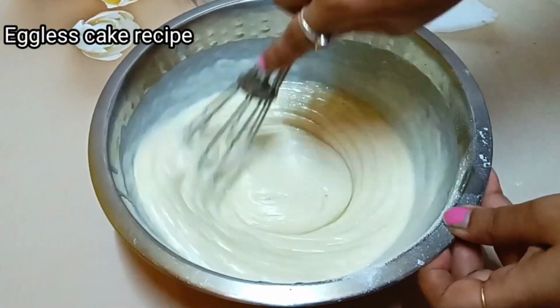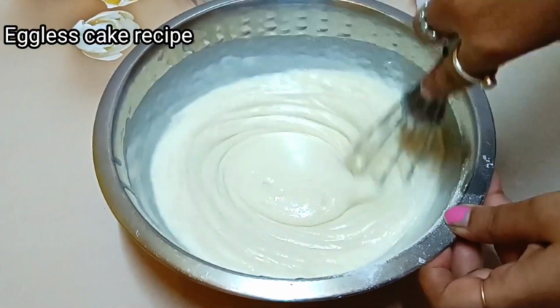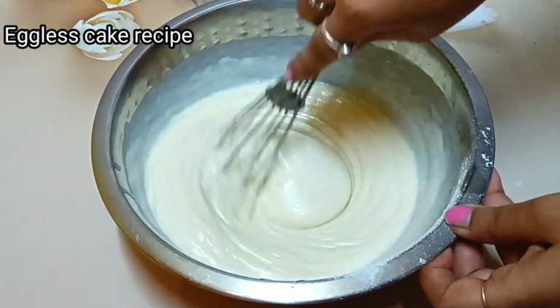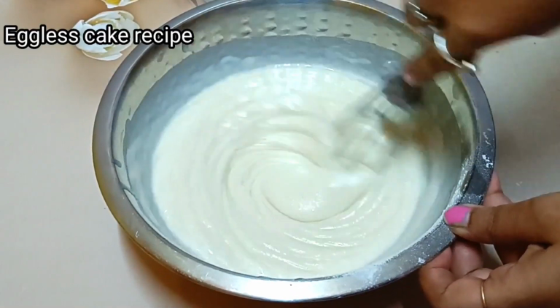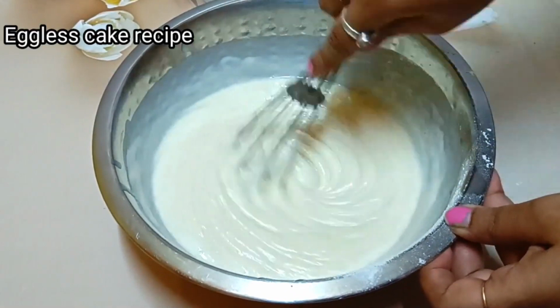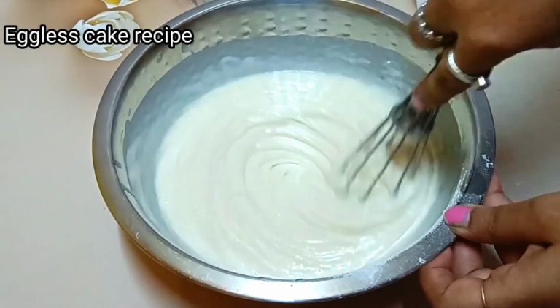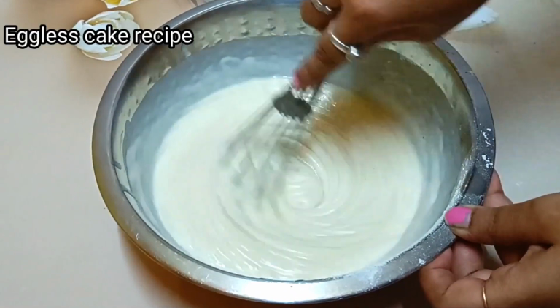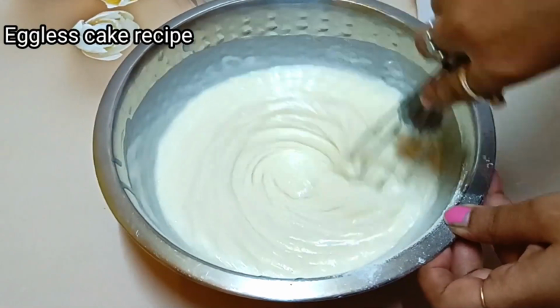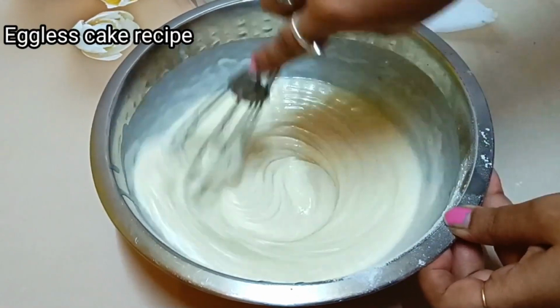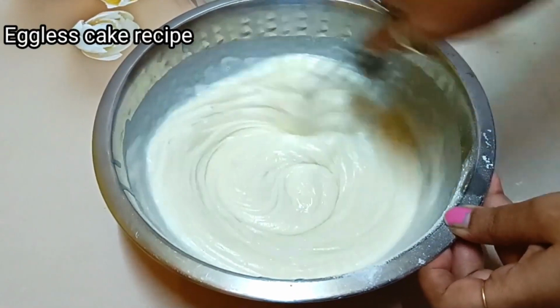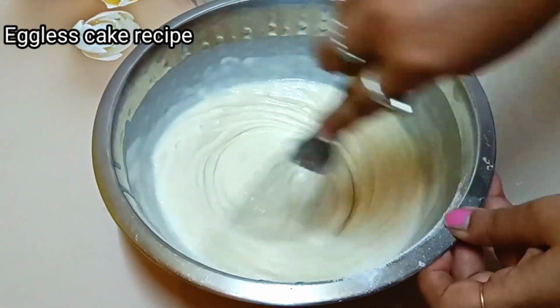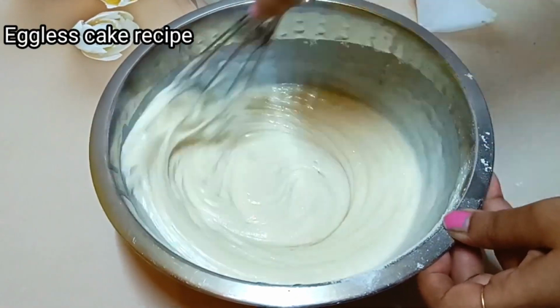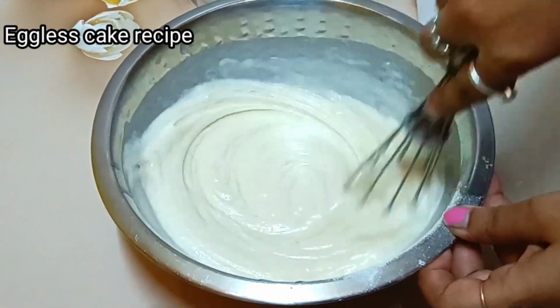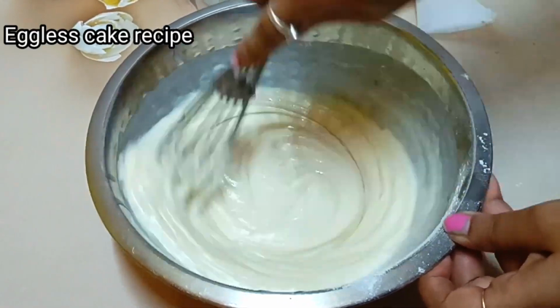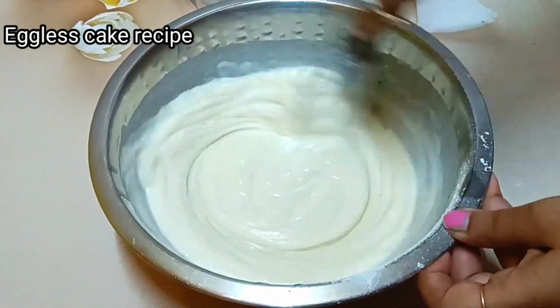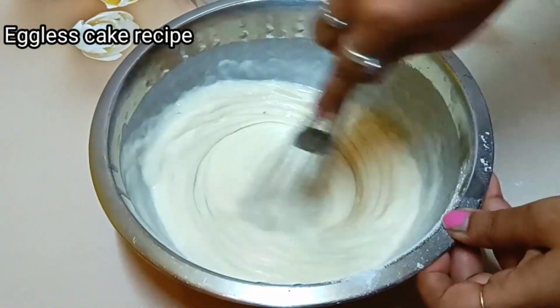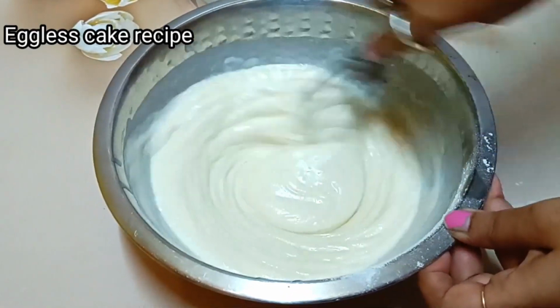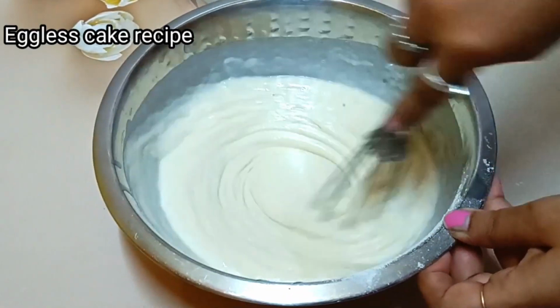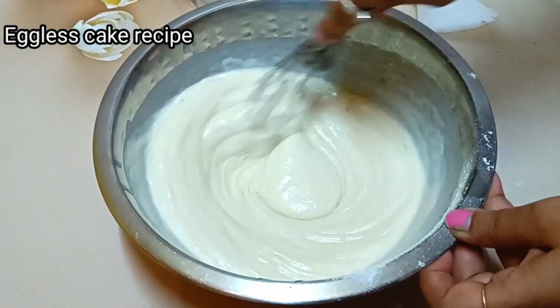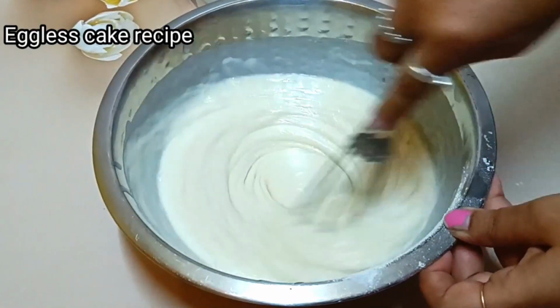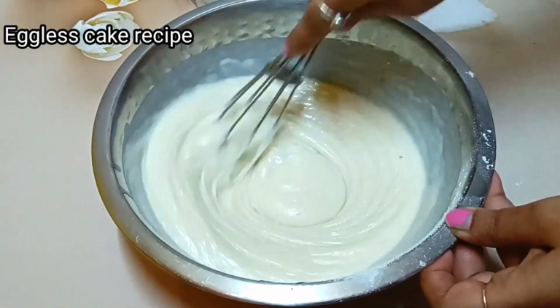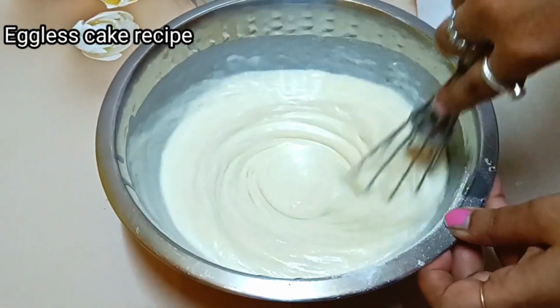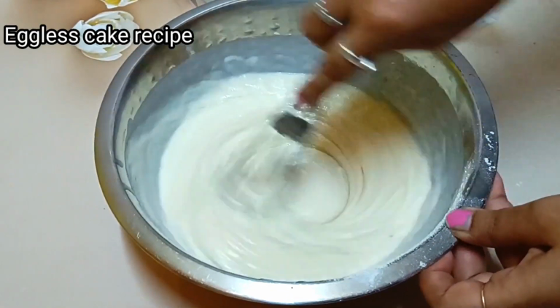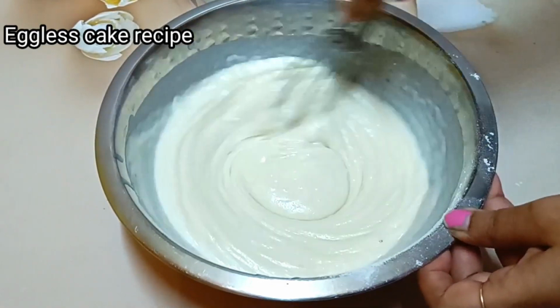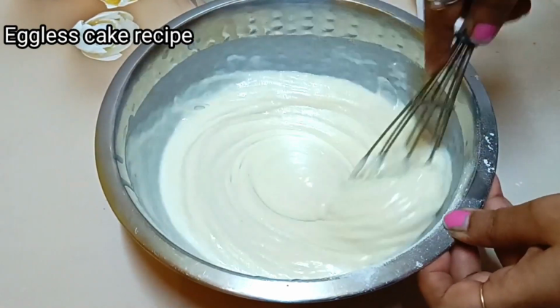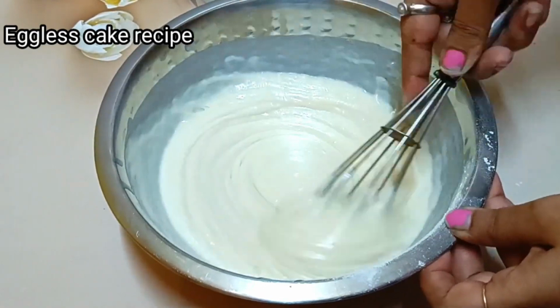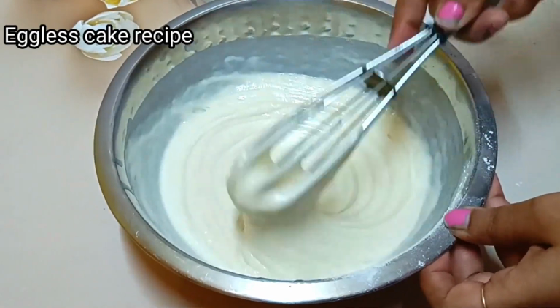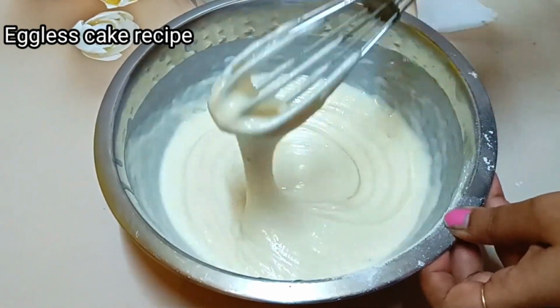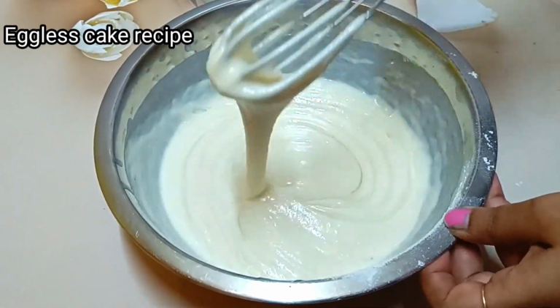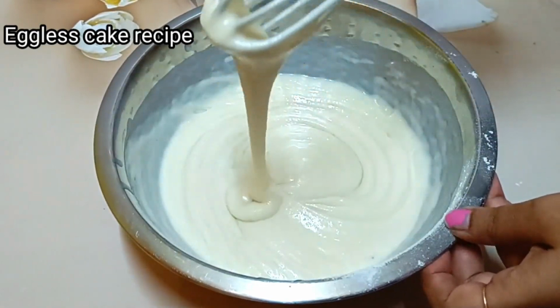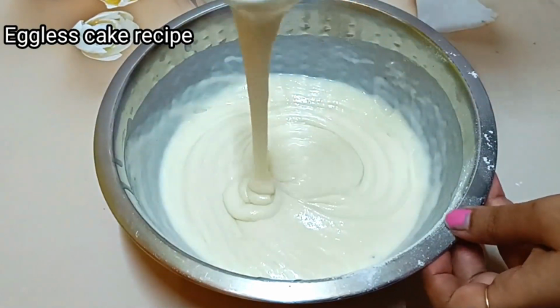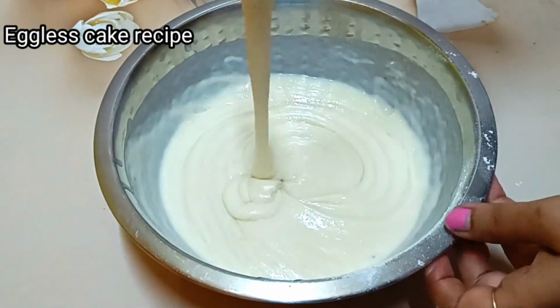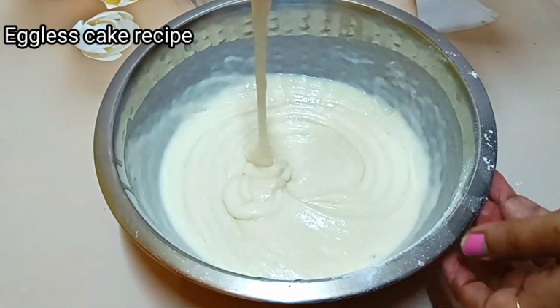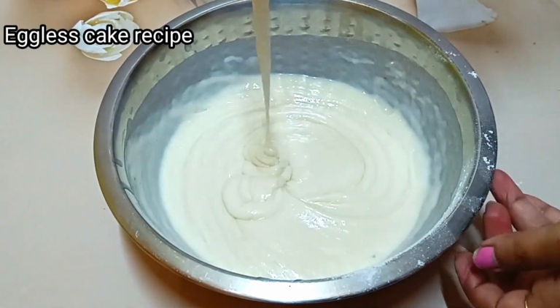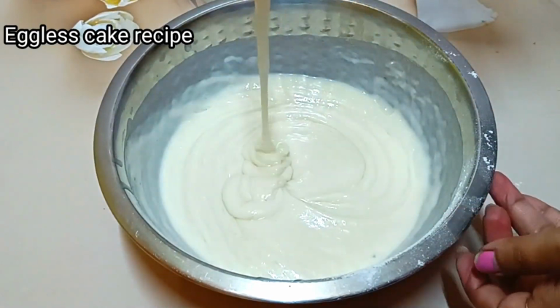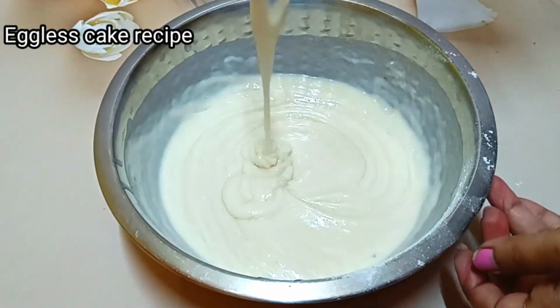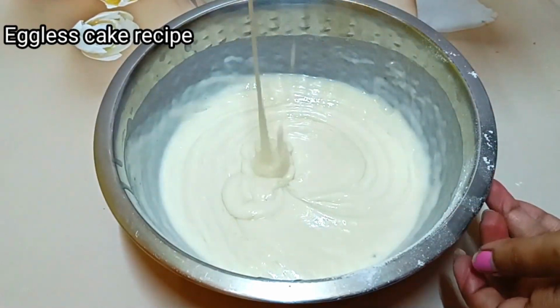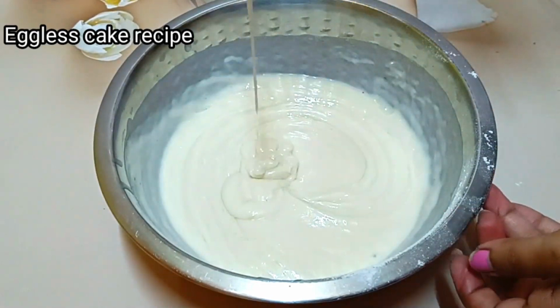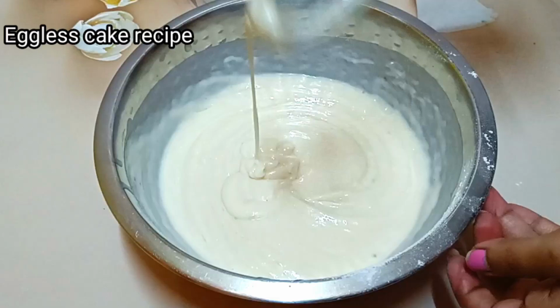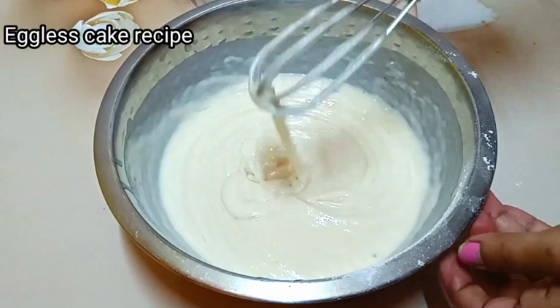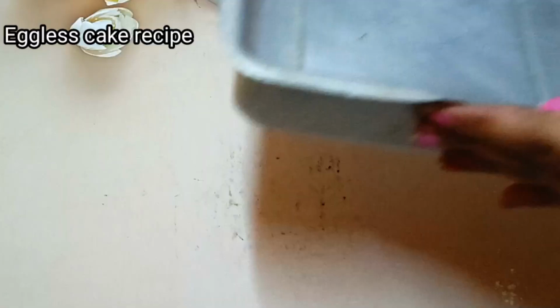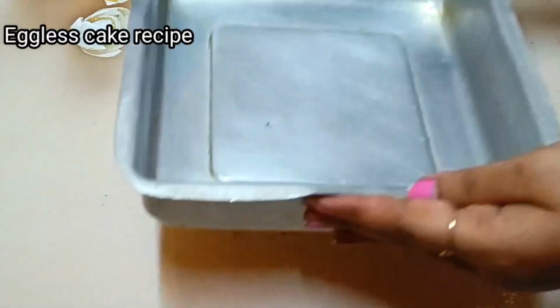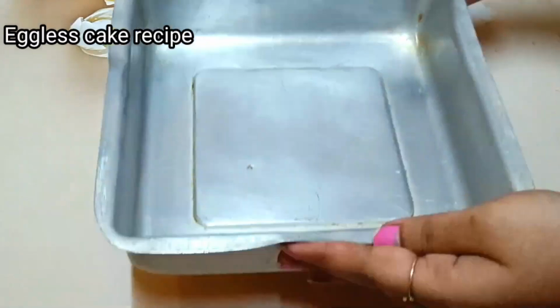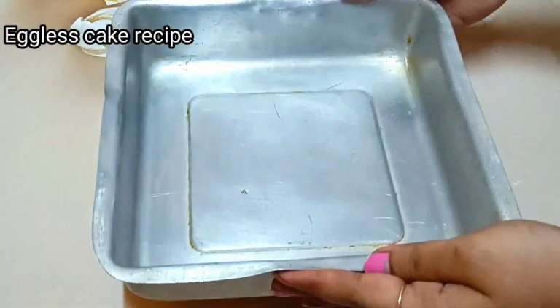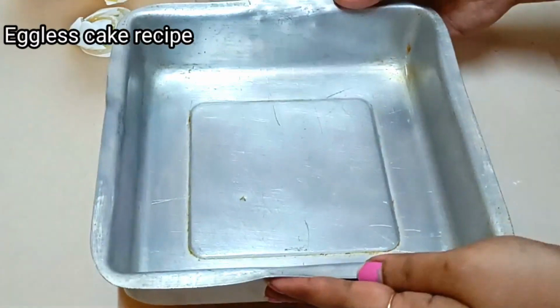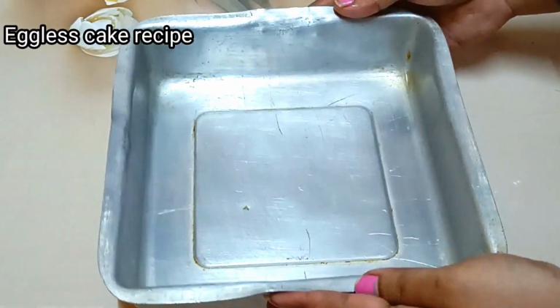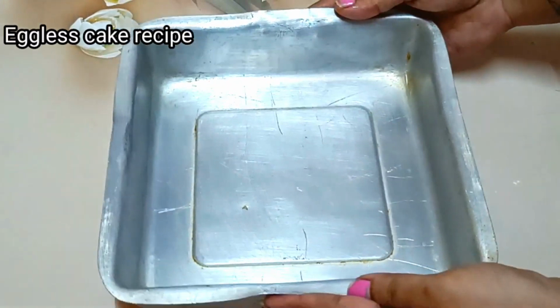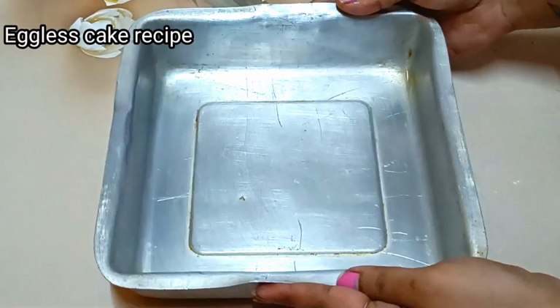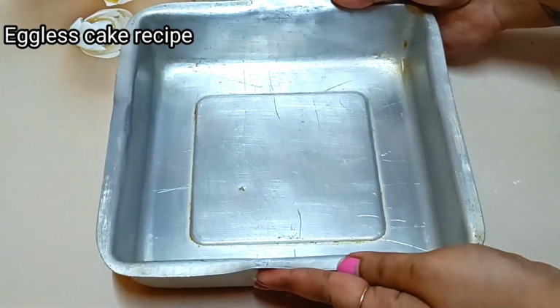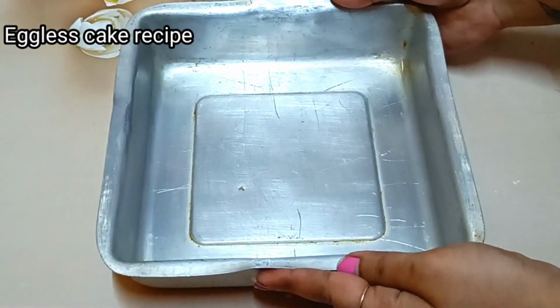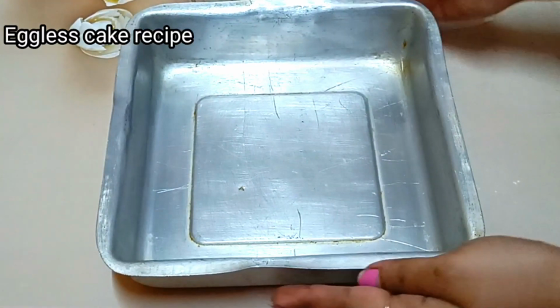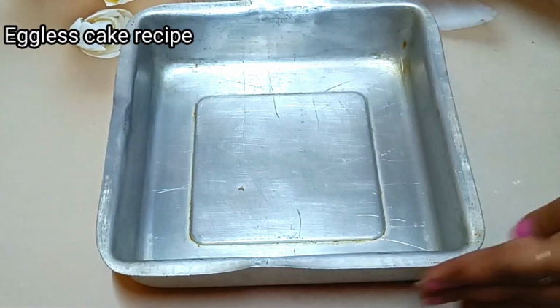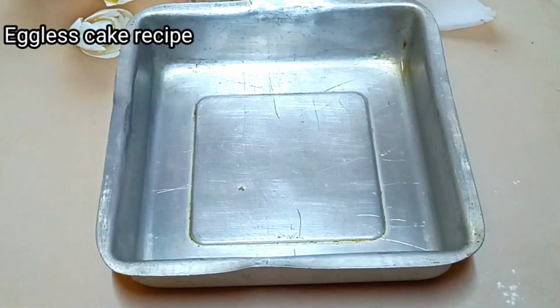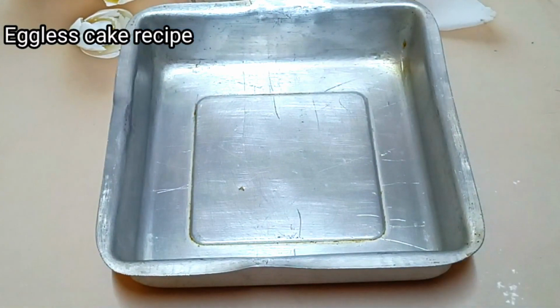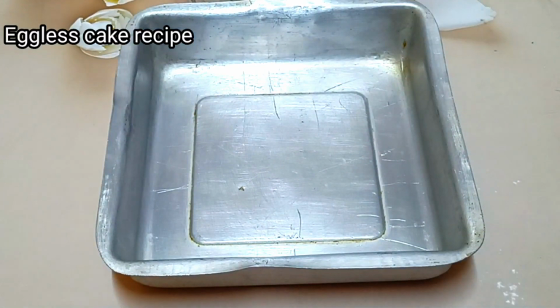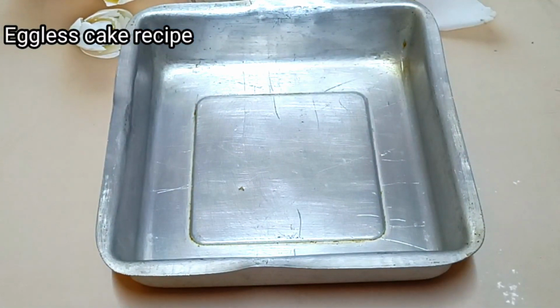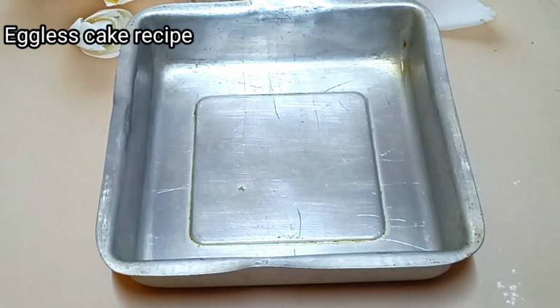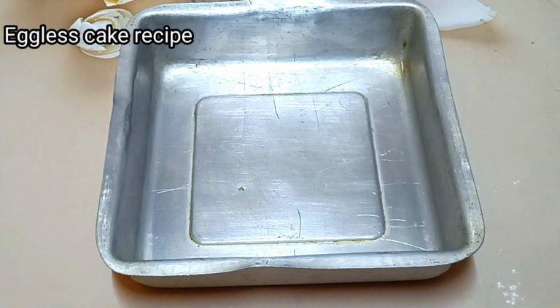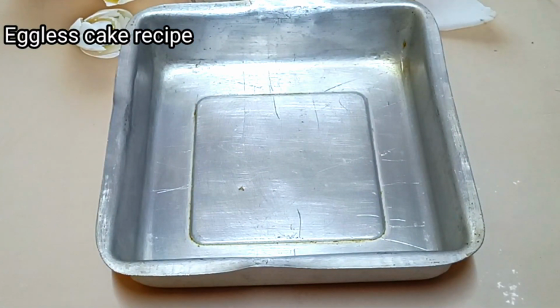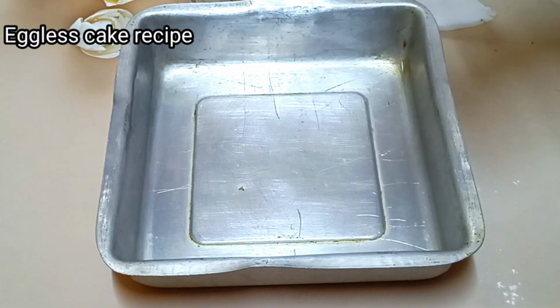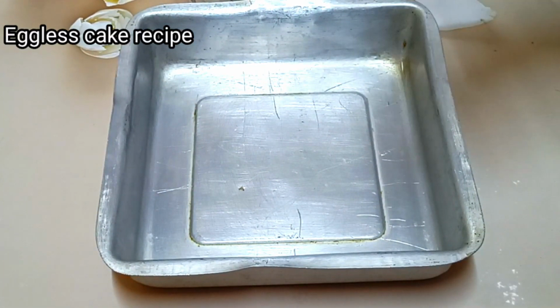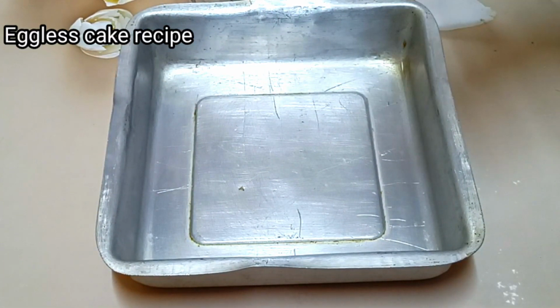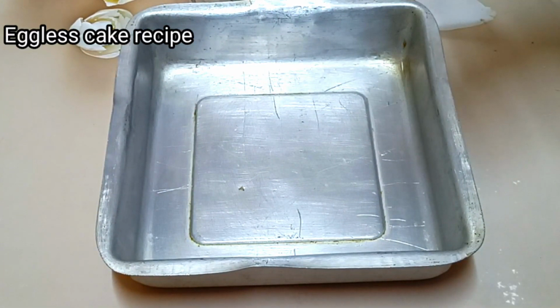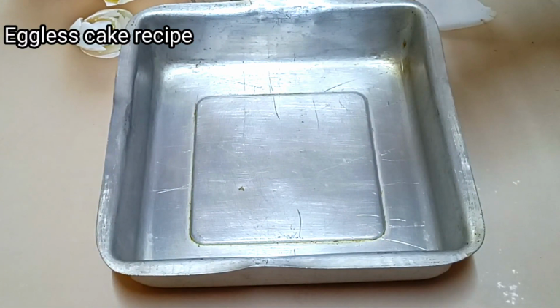Today we will not bake the cake — today we will steam the cake, which will be very tasty.